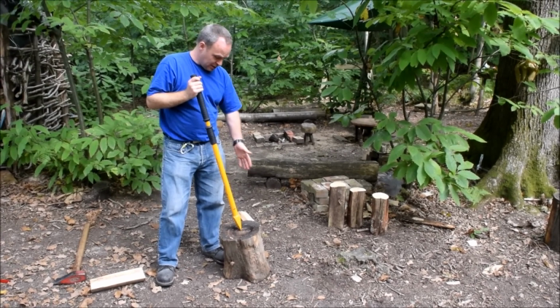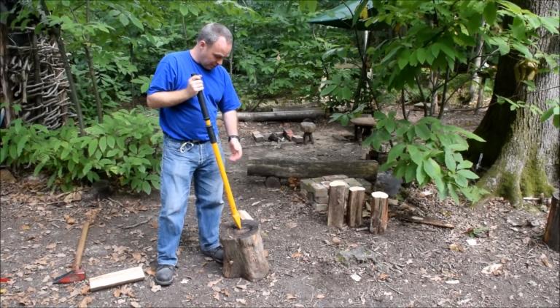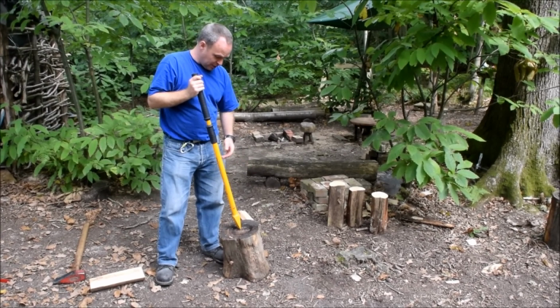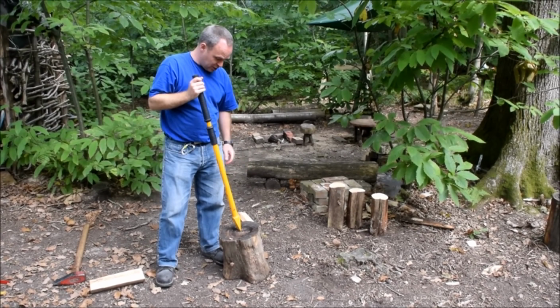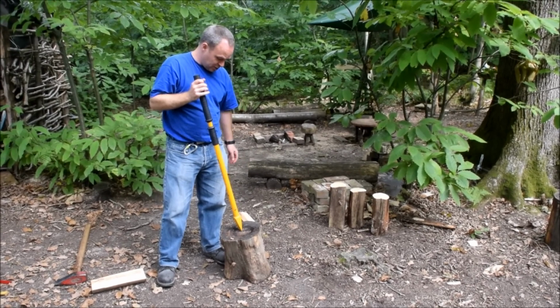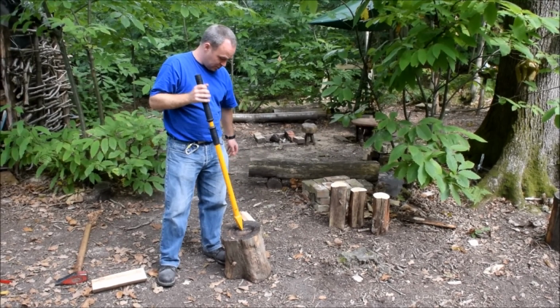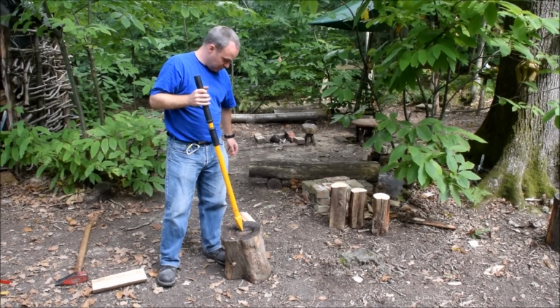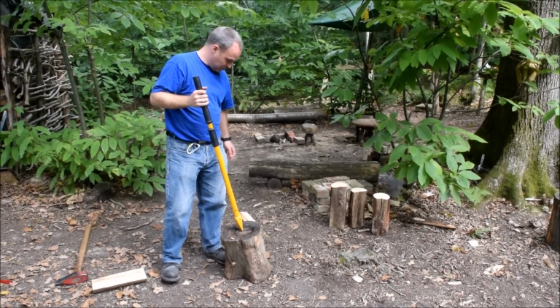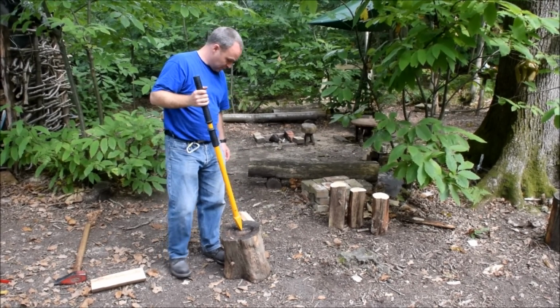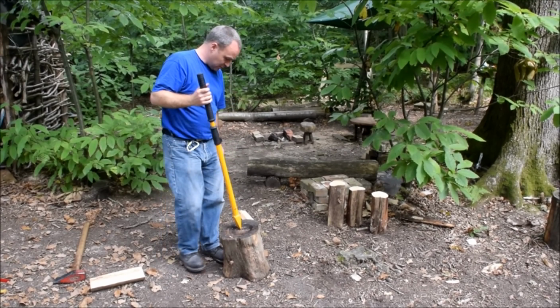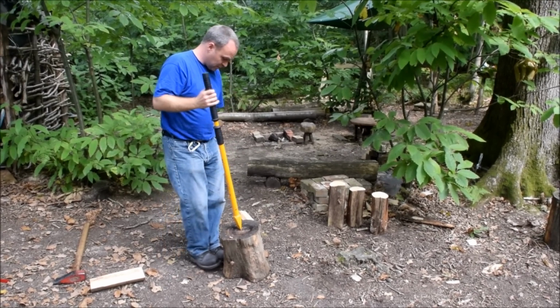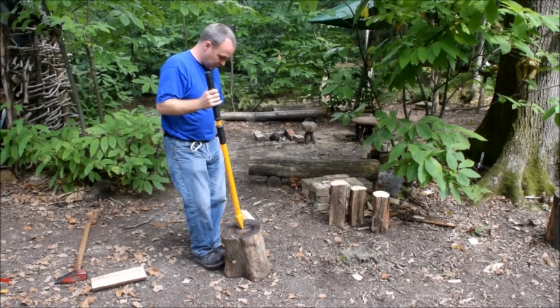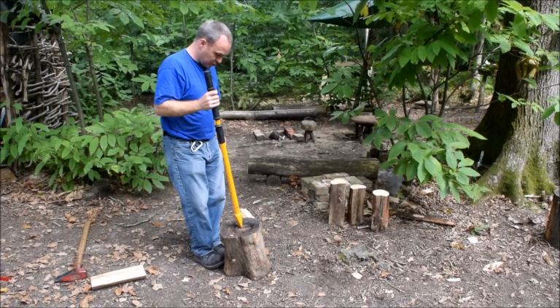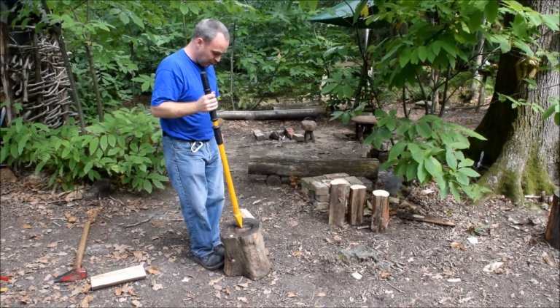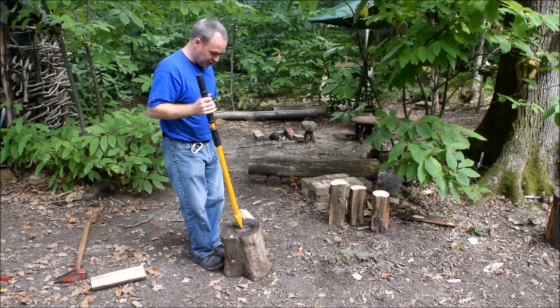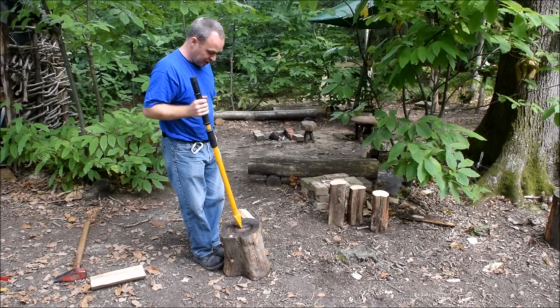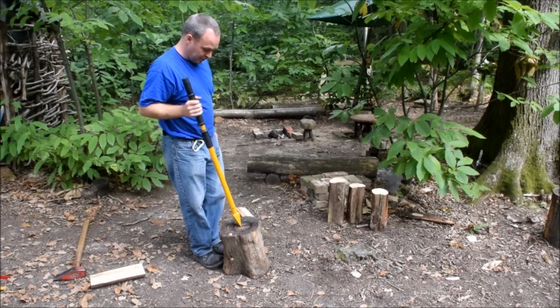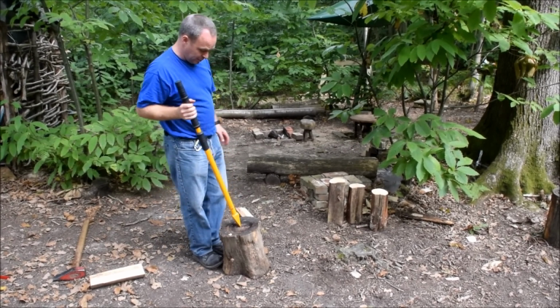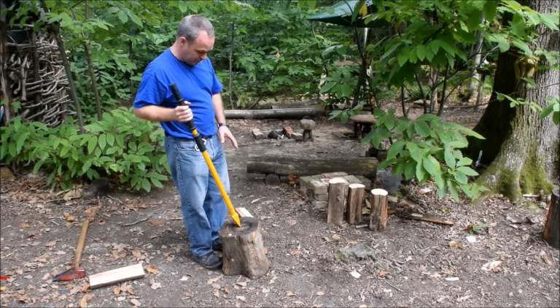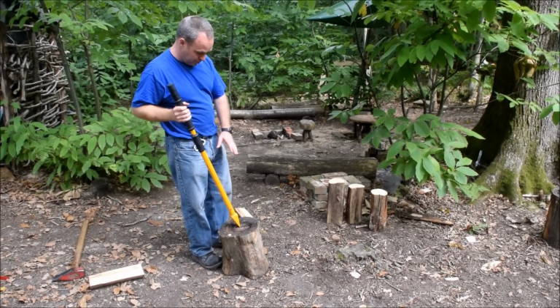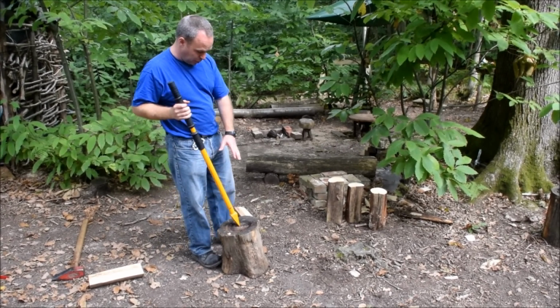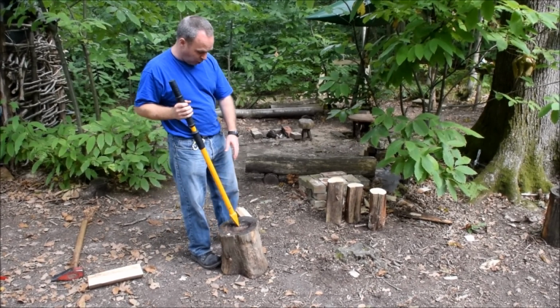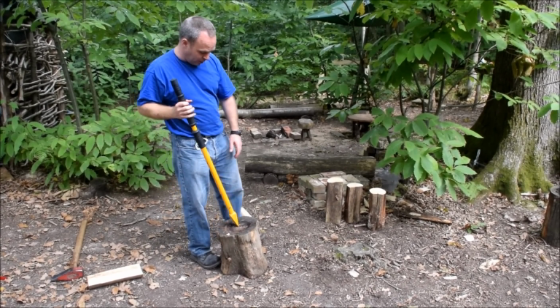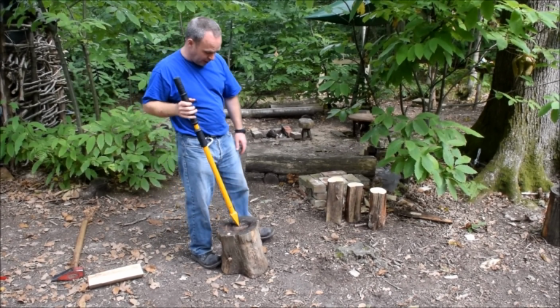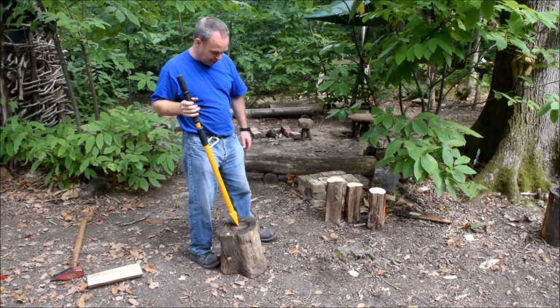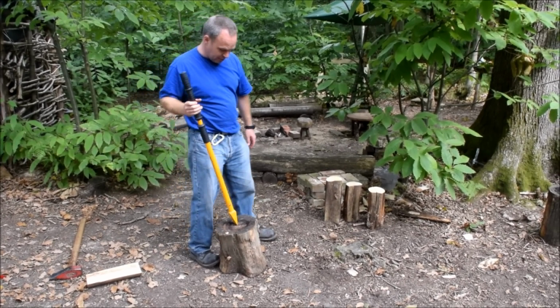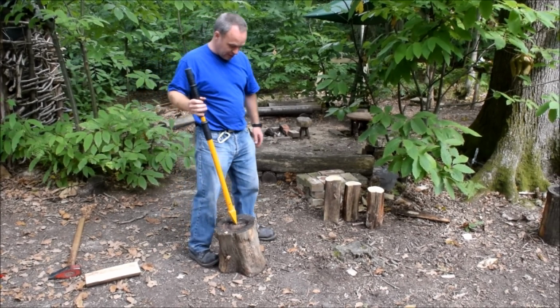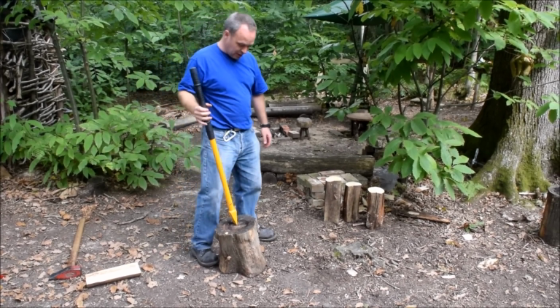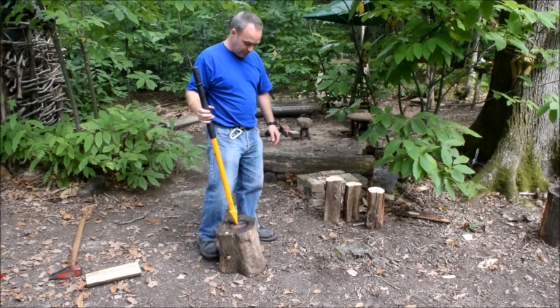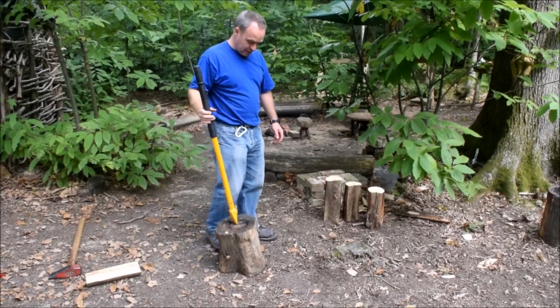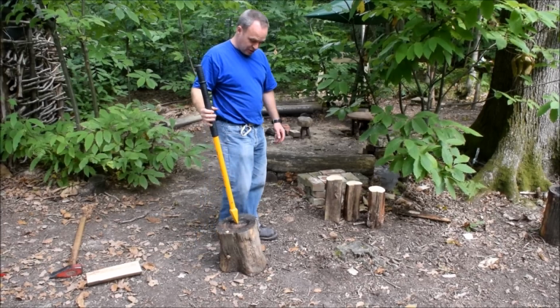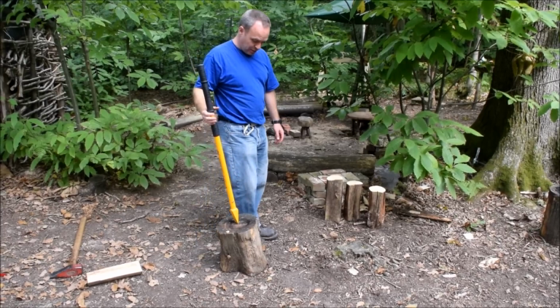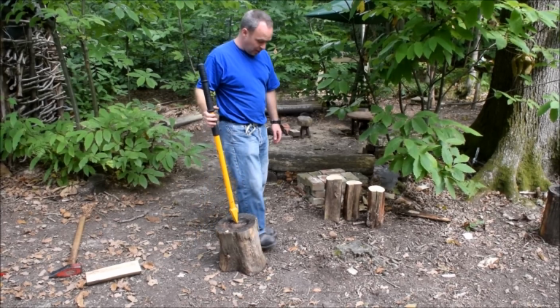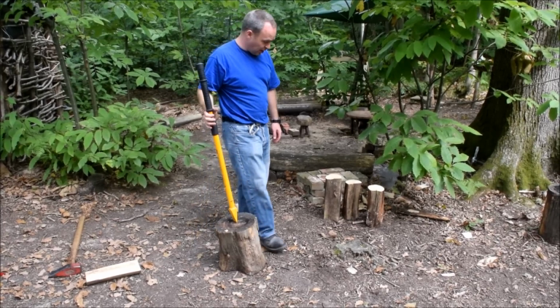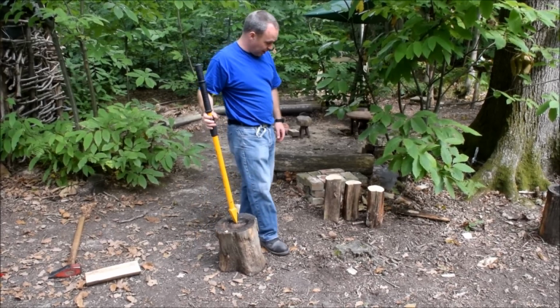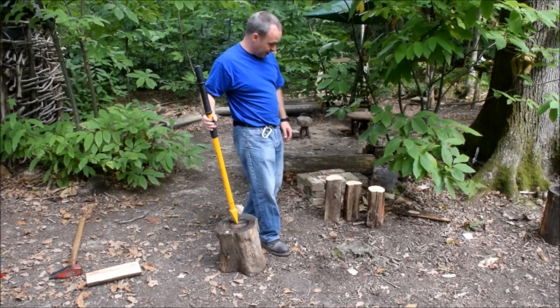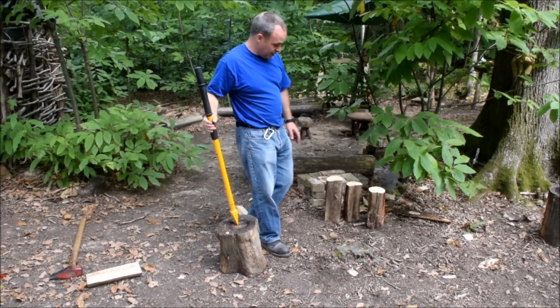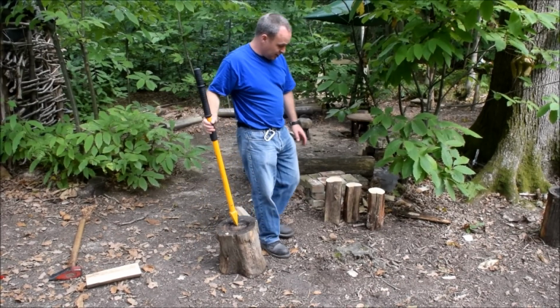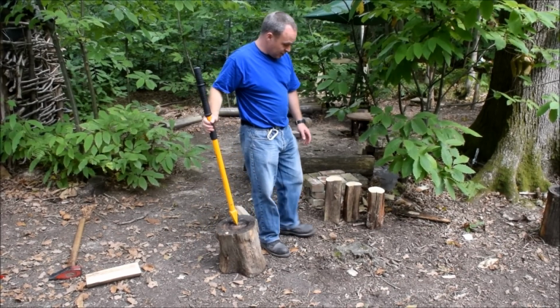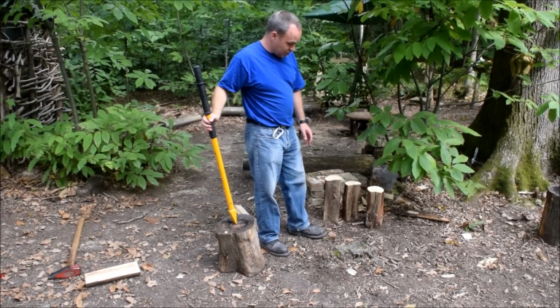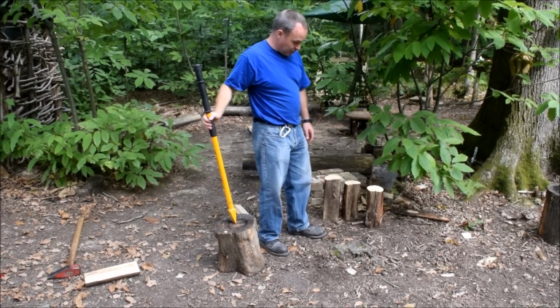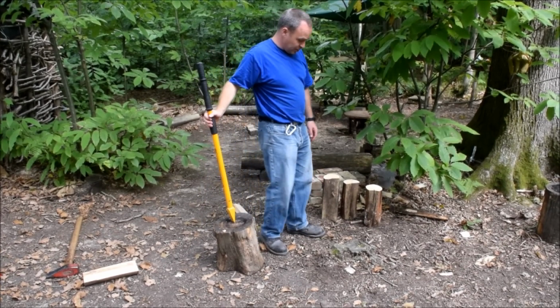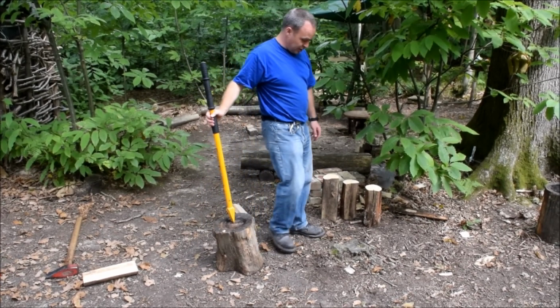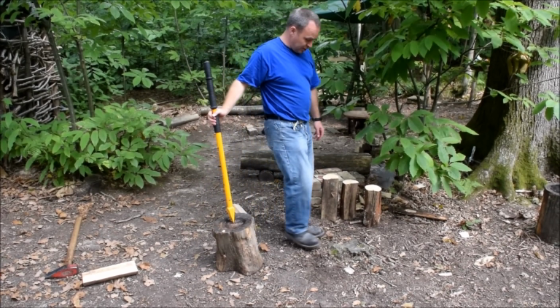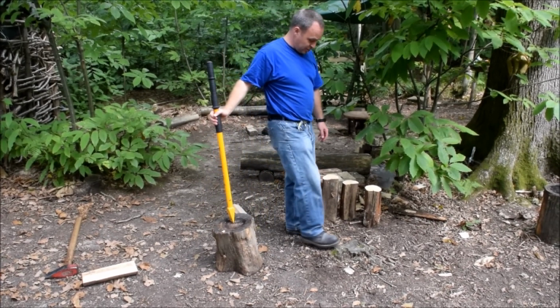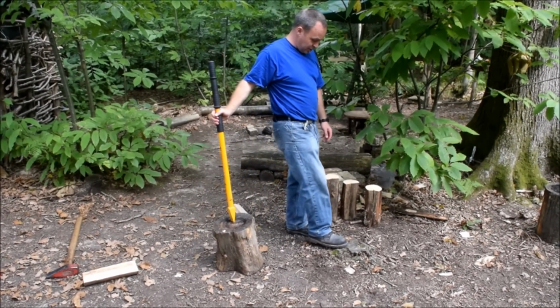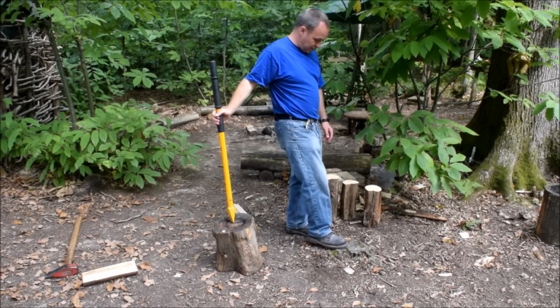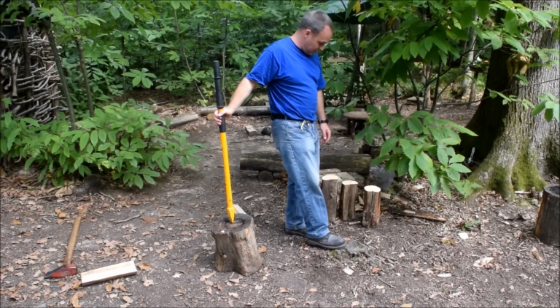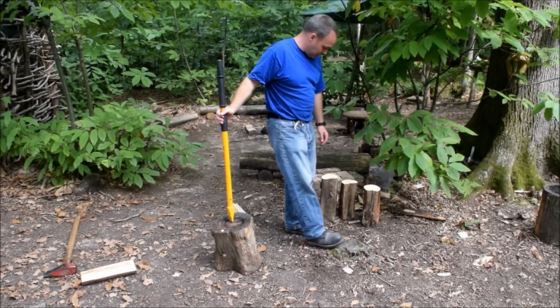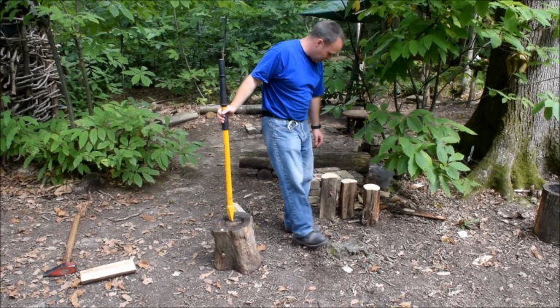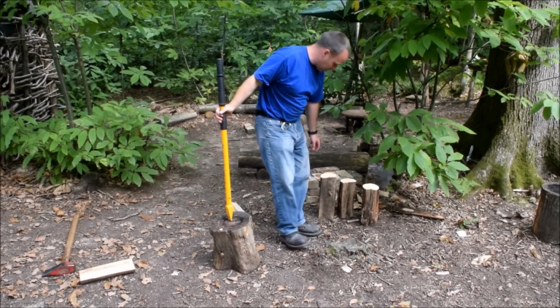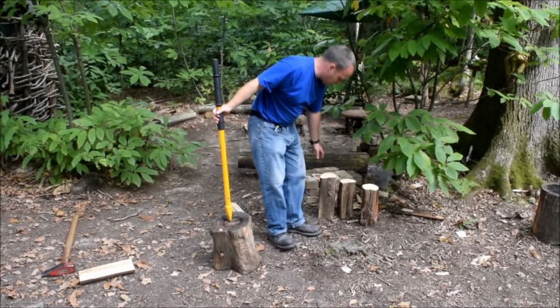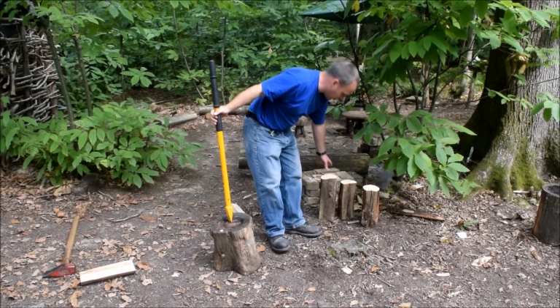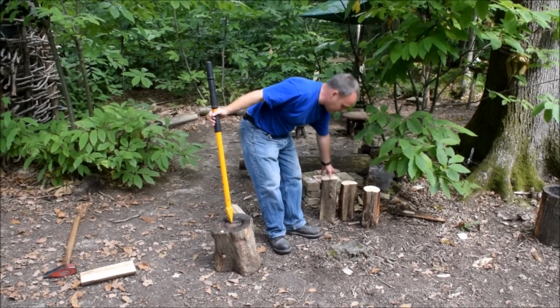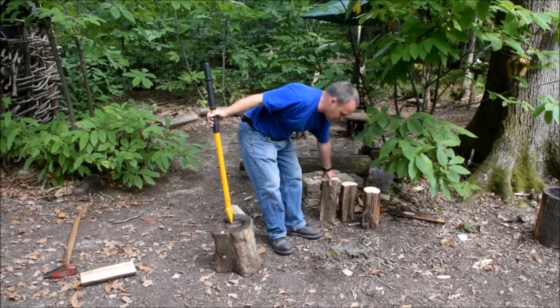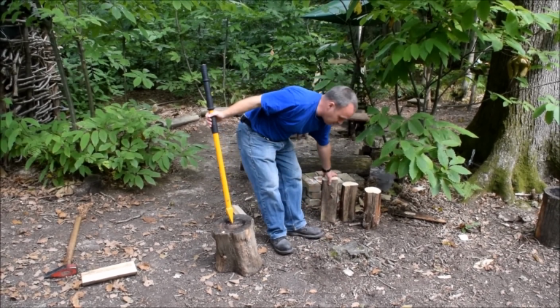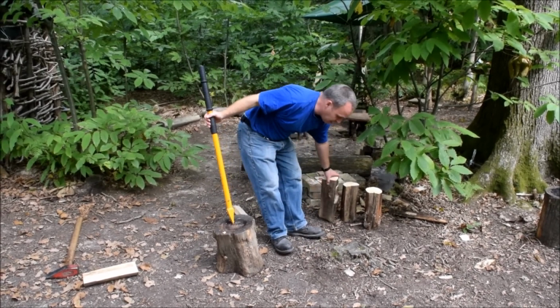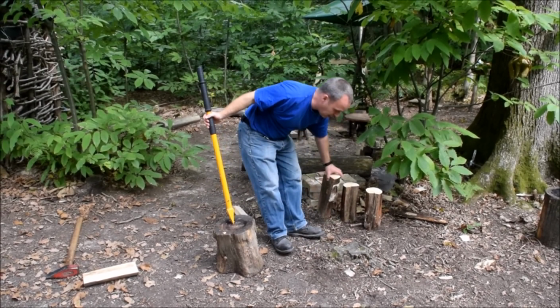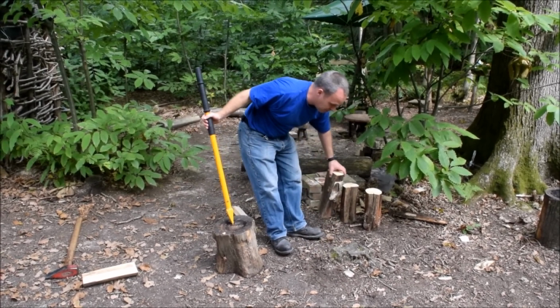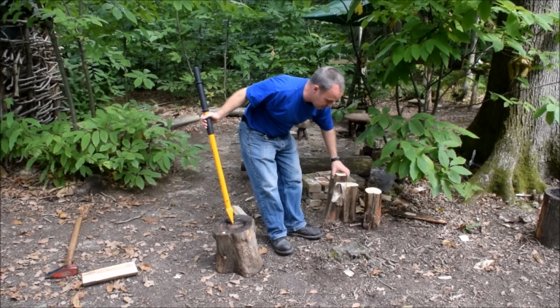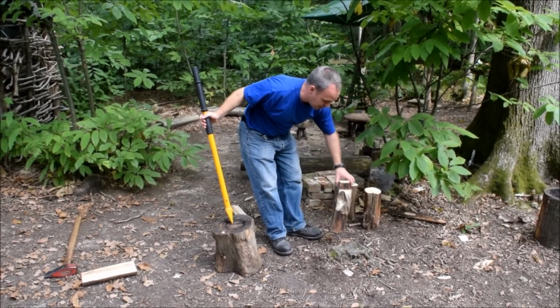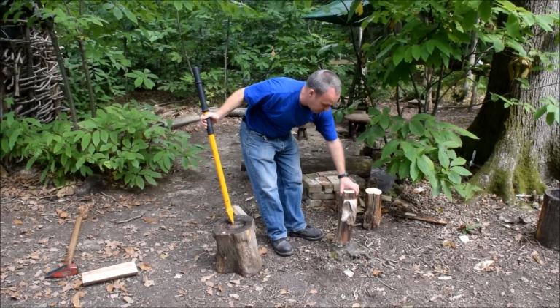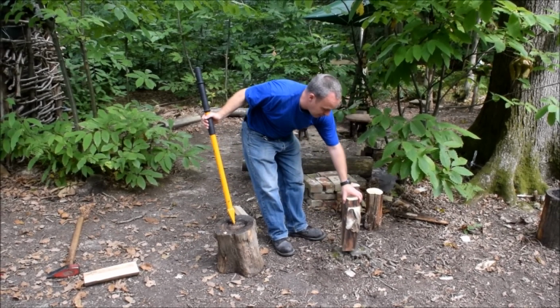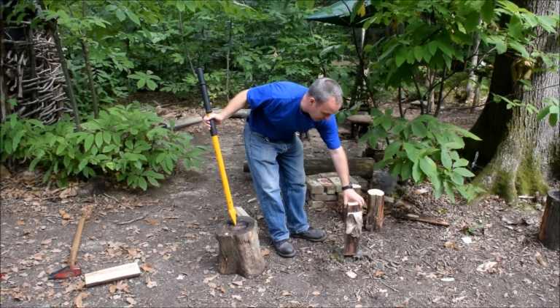Now this splitting block here is a little bit too high, so I'm going to use a tree stump I happen to have here.